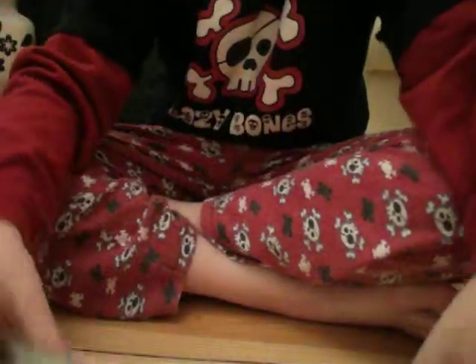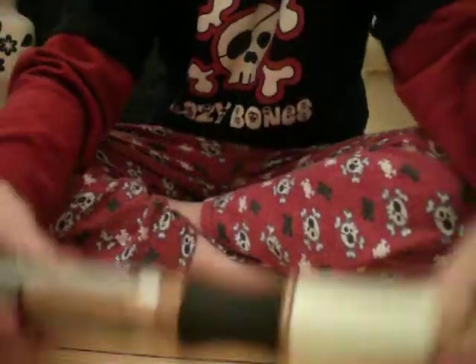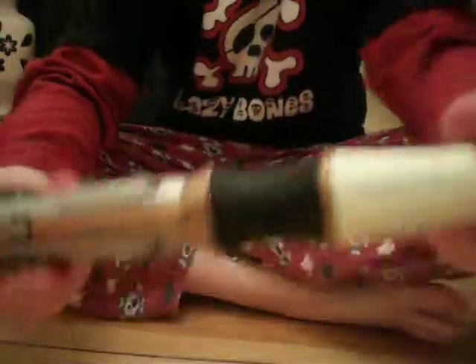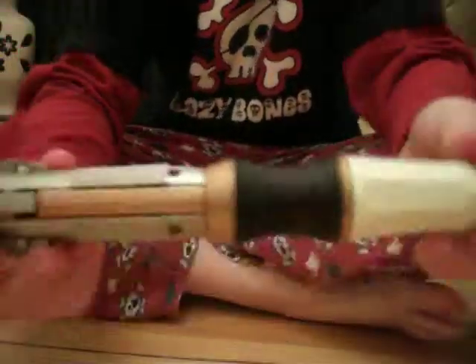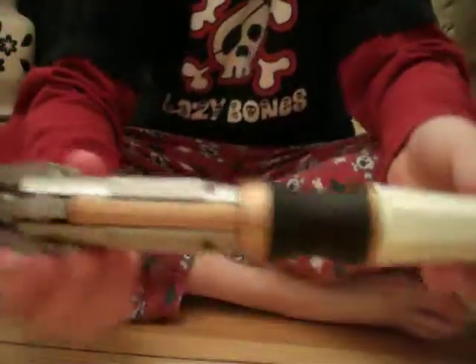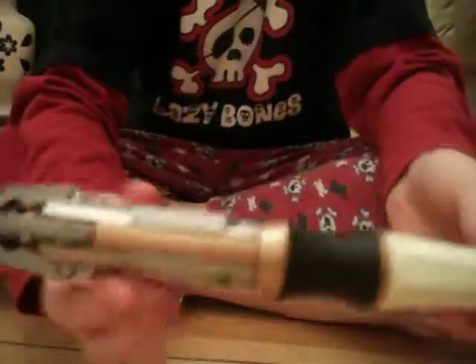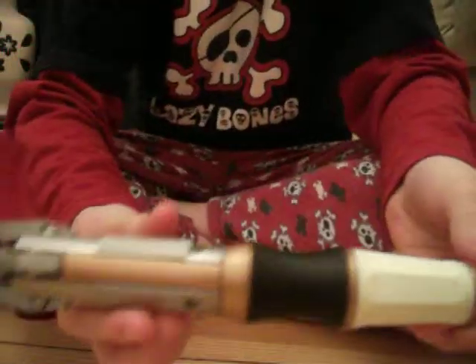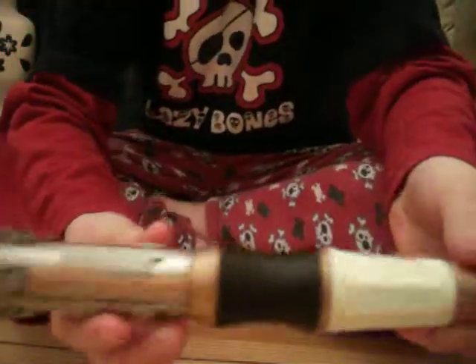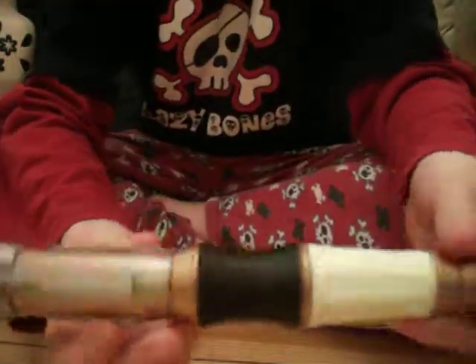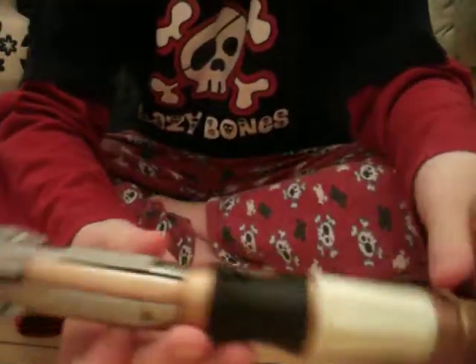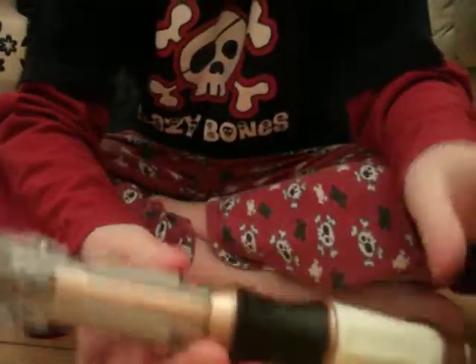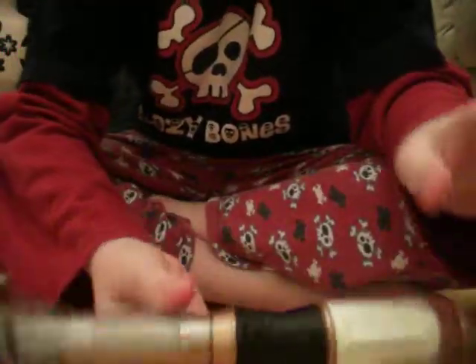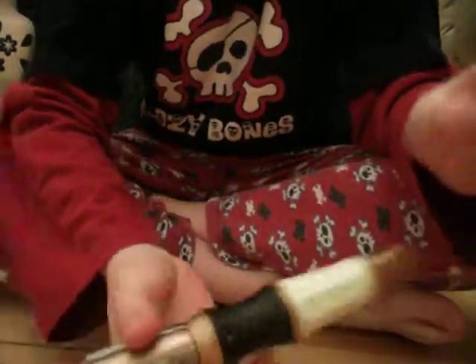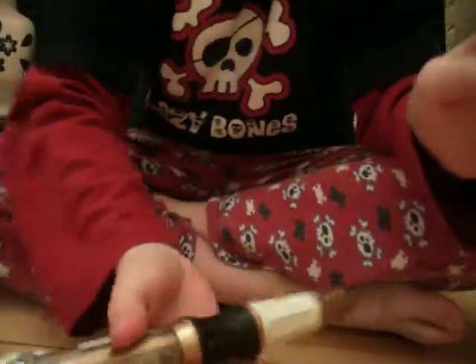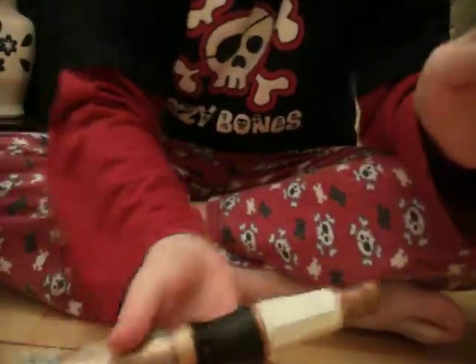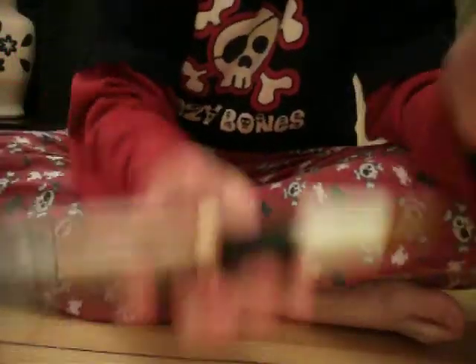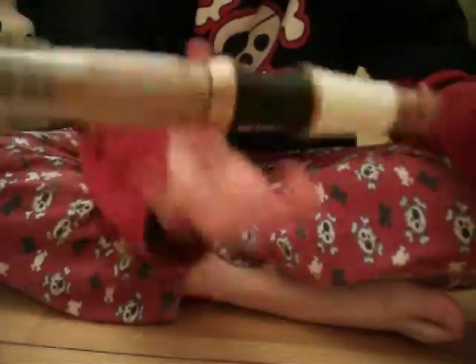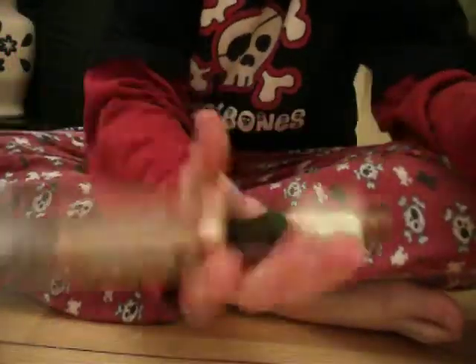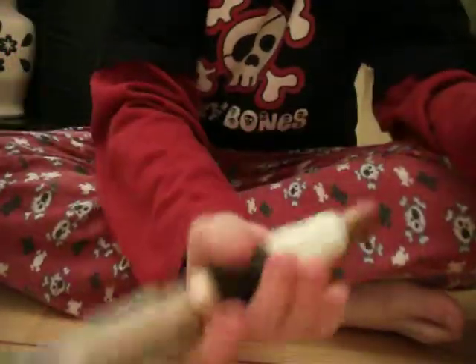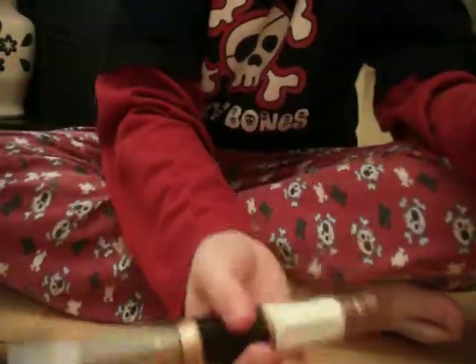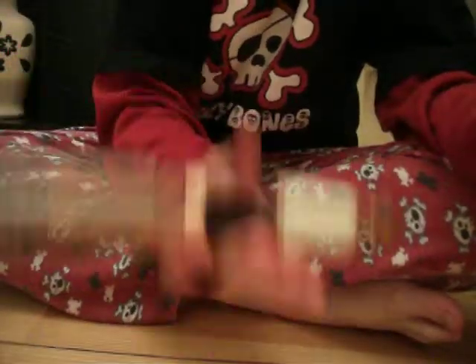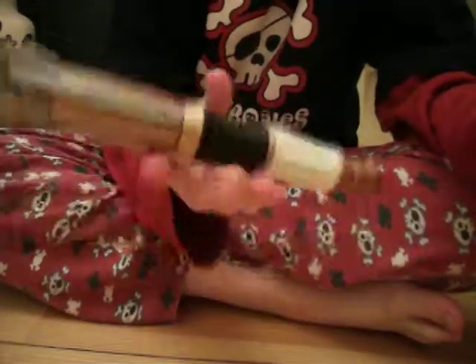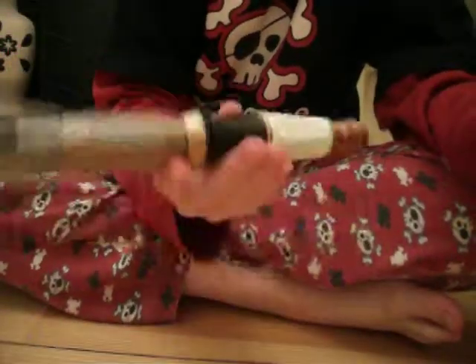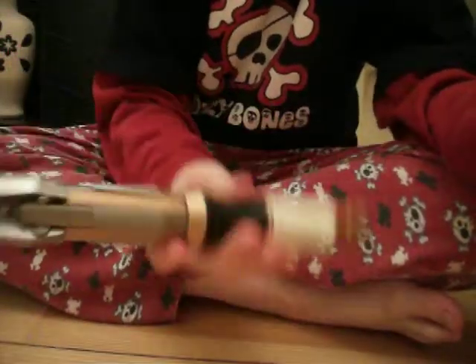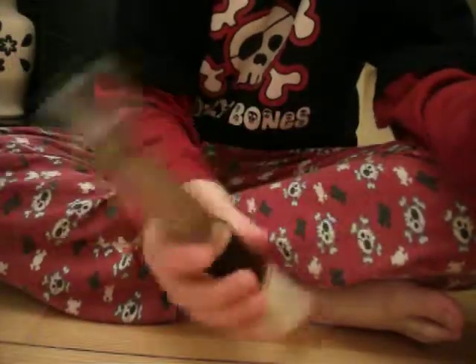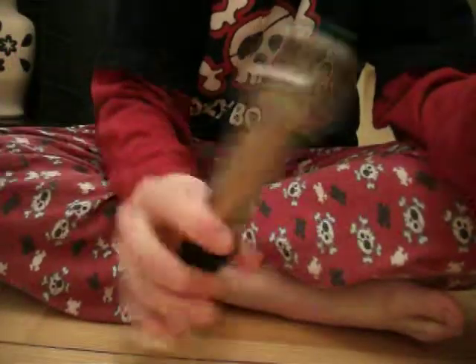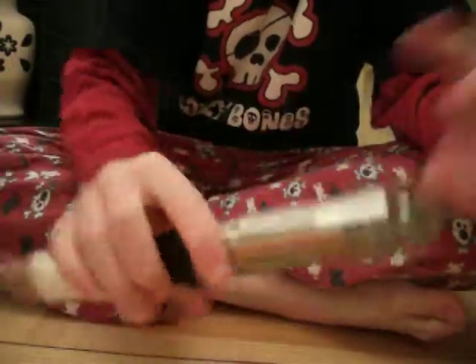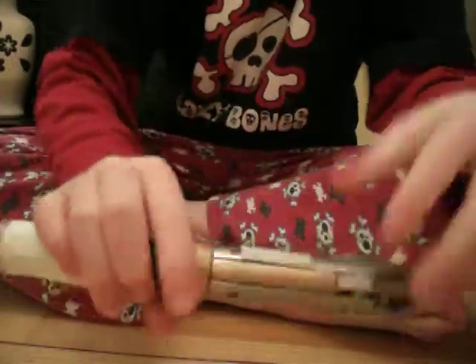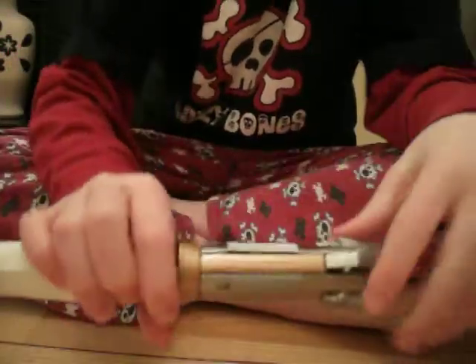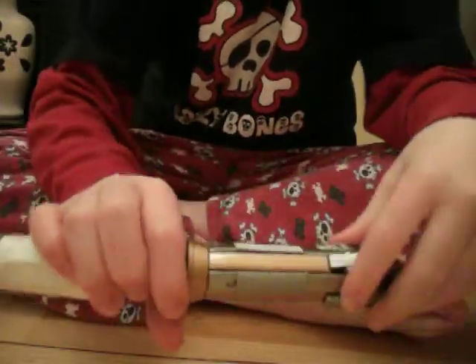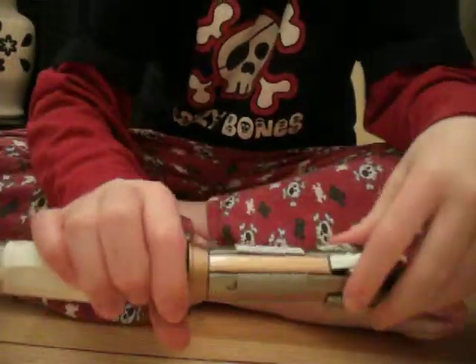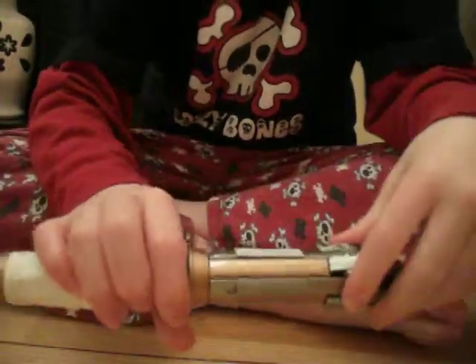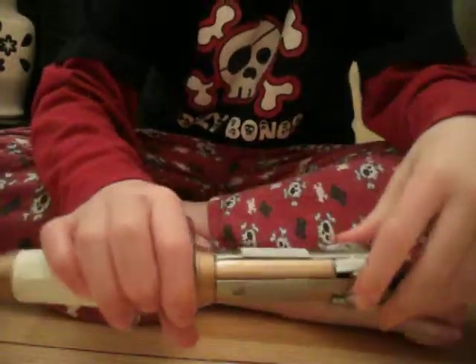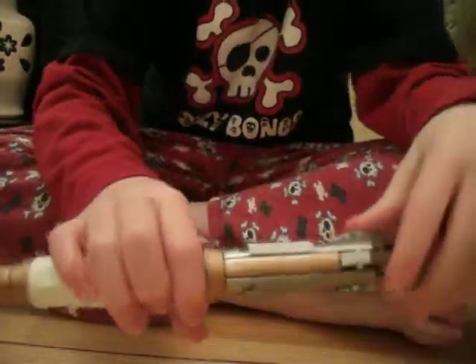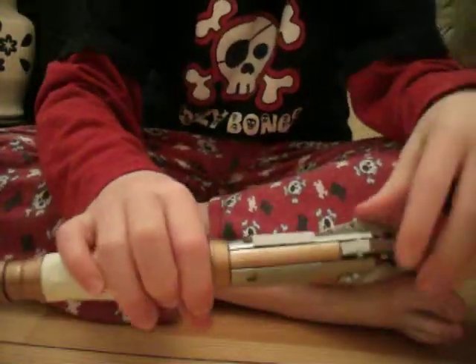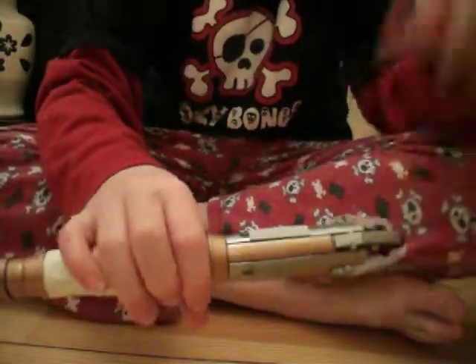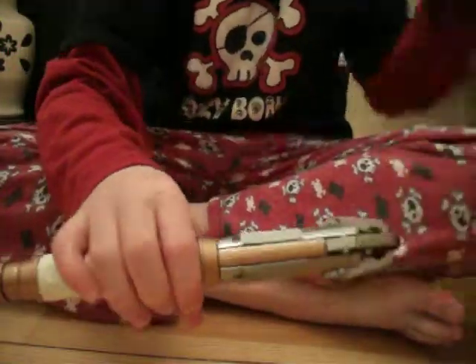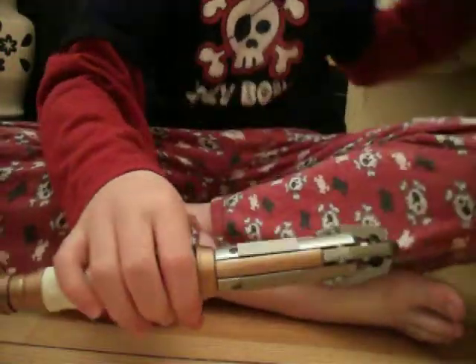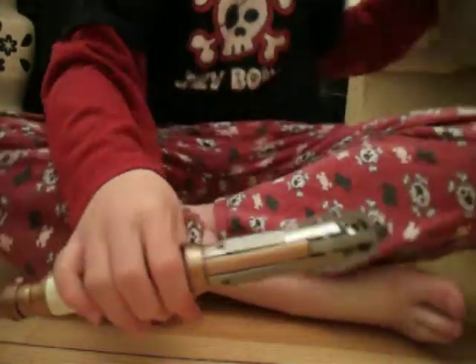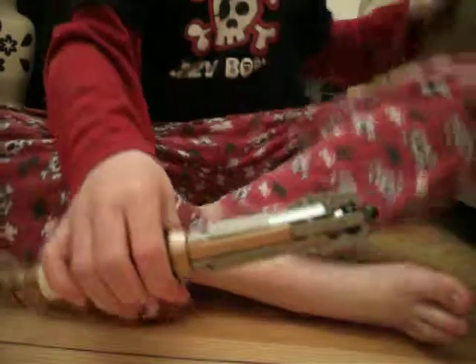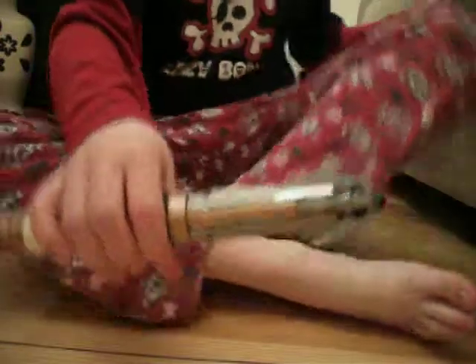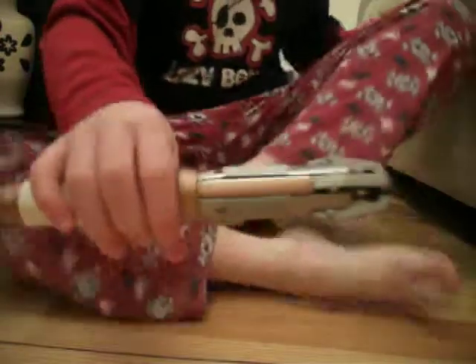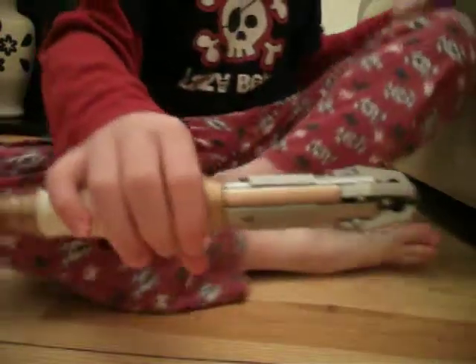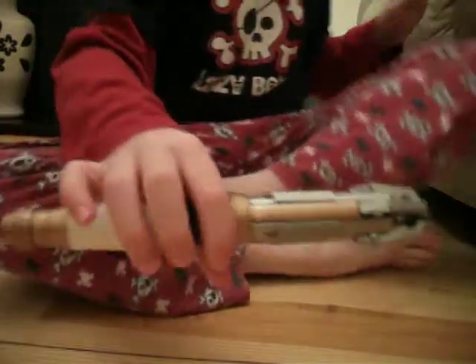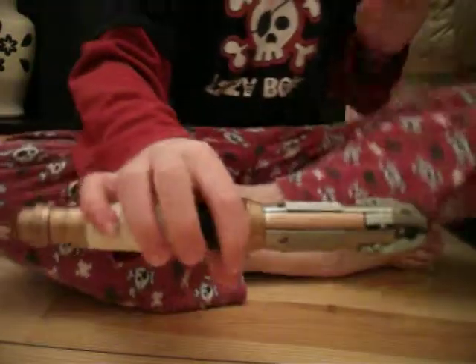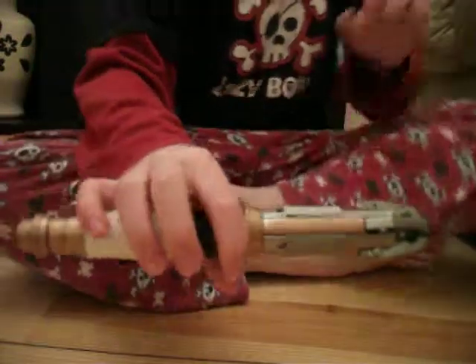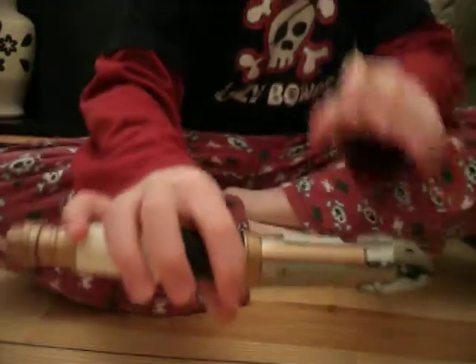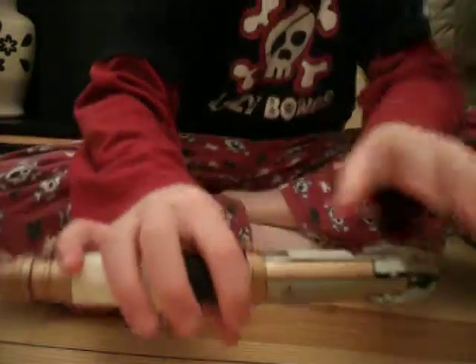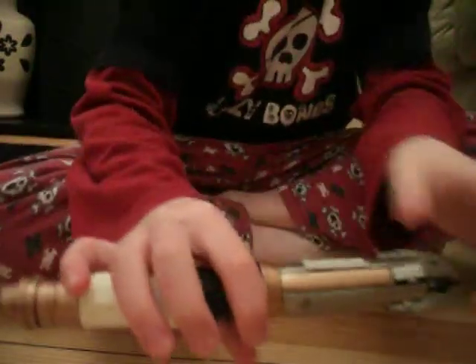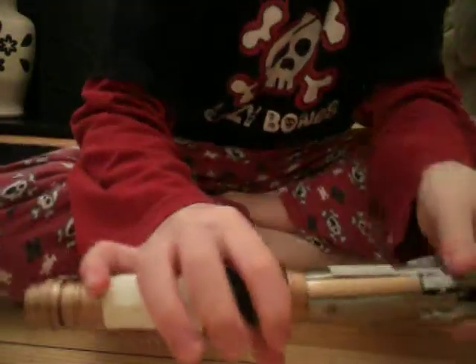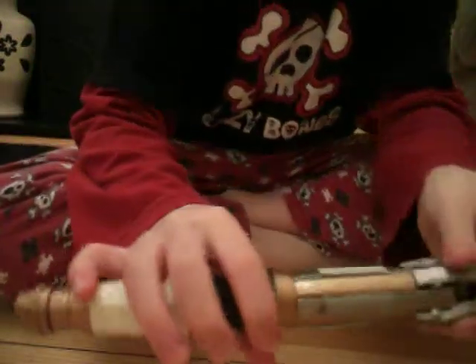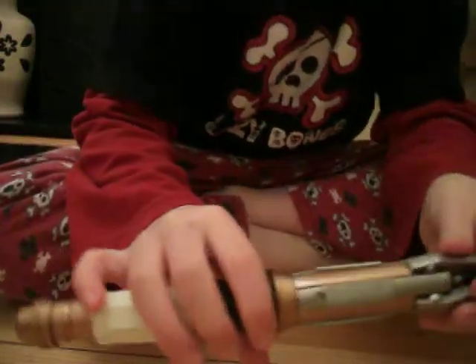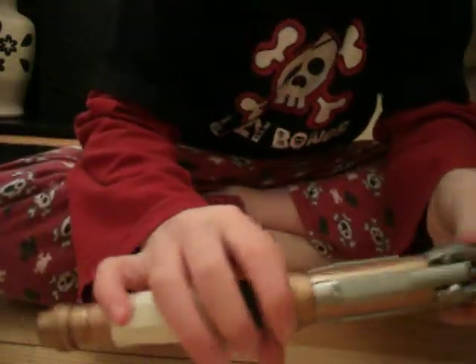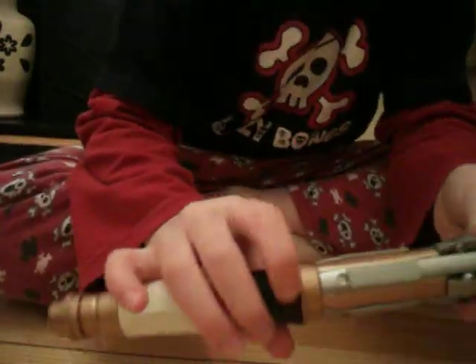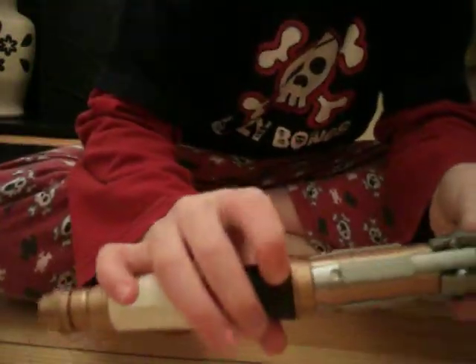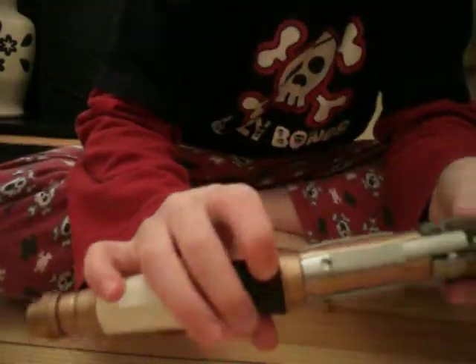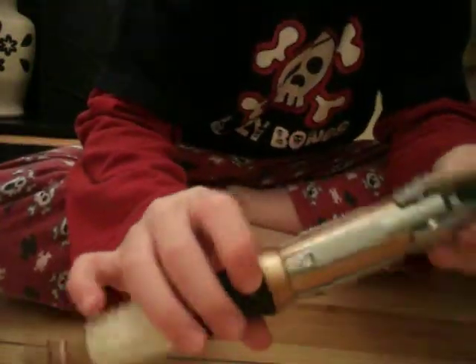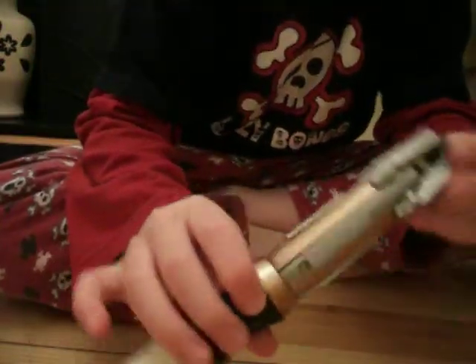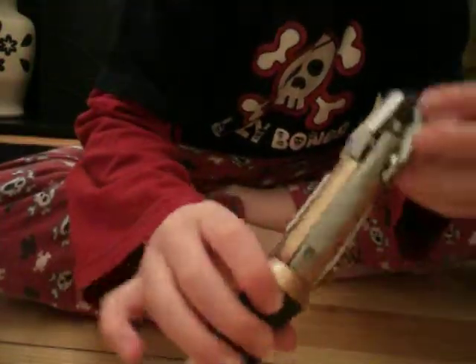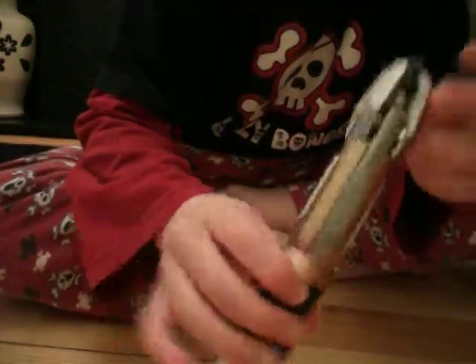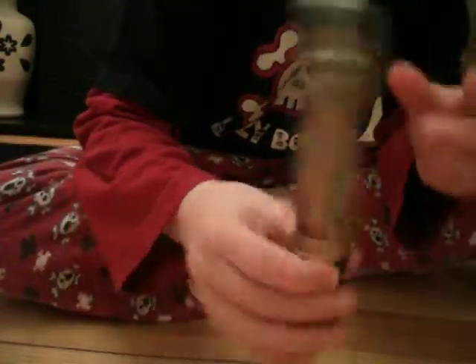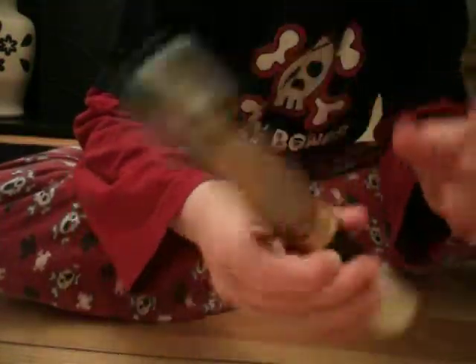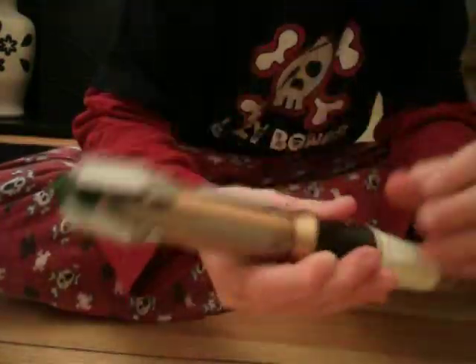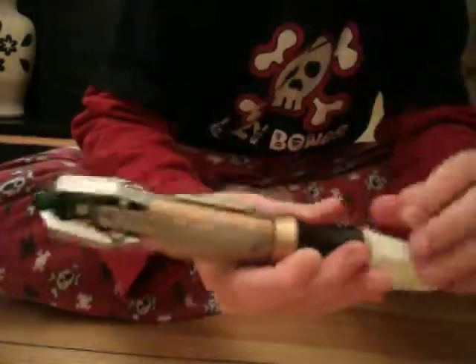I'm going to do a review on the Sonic Screwdriver, the 11th Doctor's one.